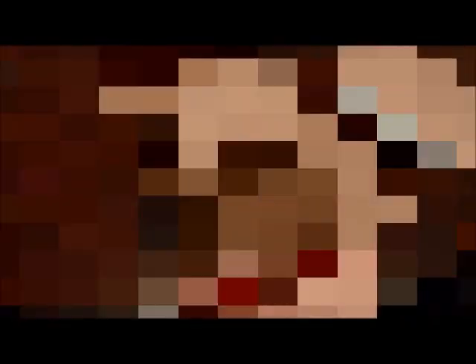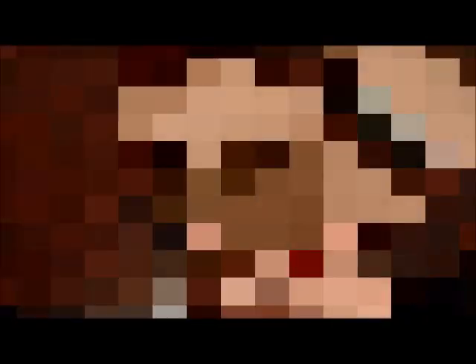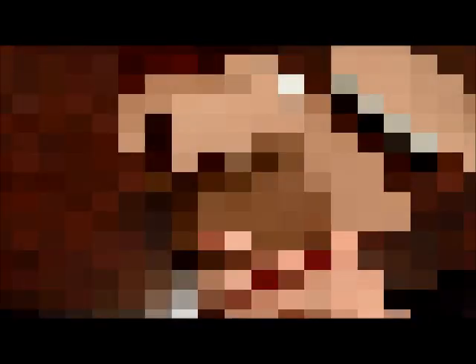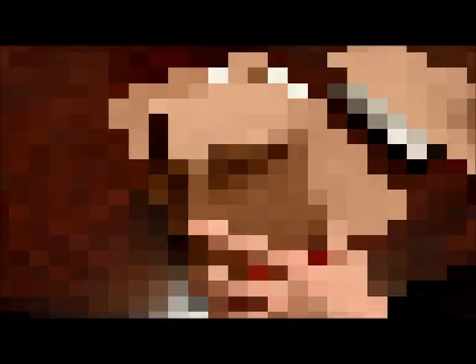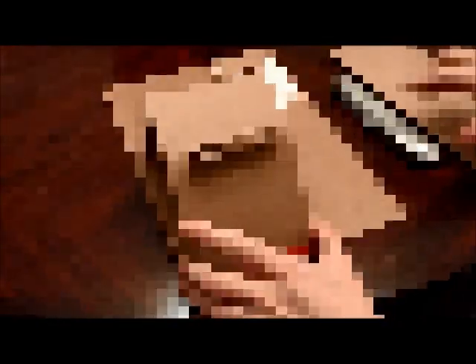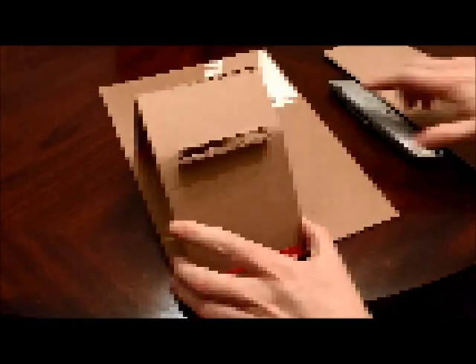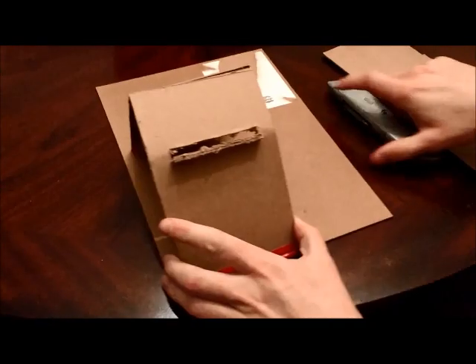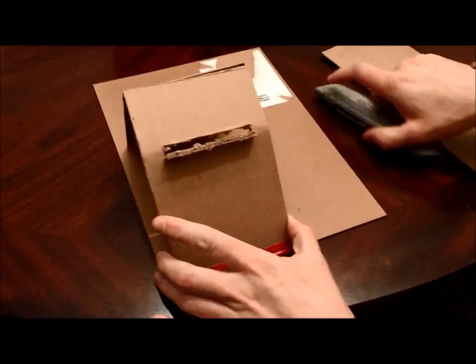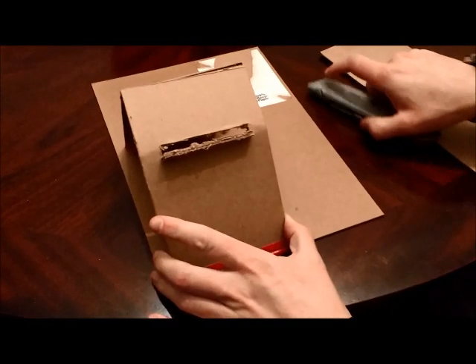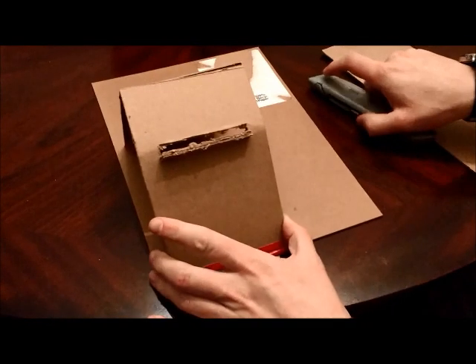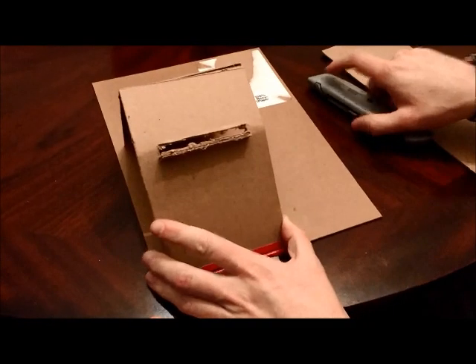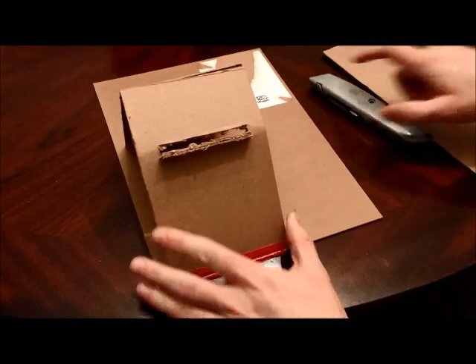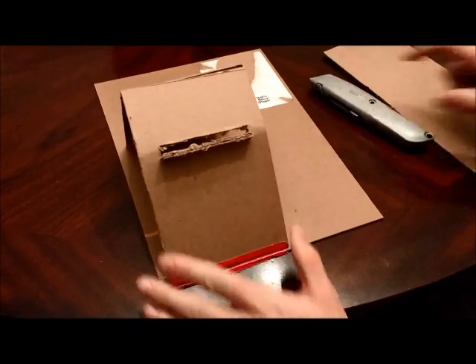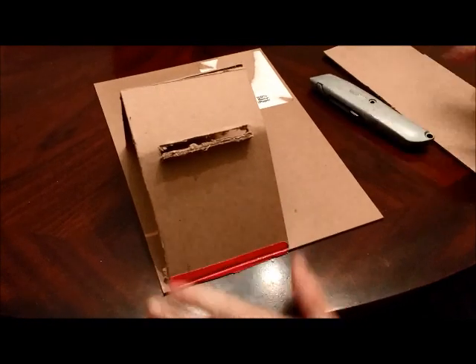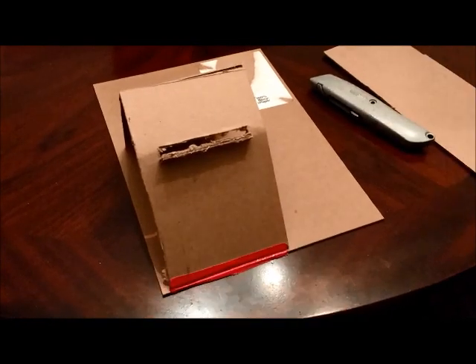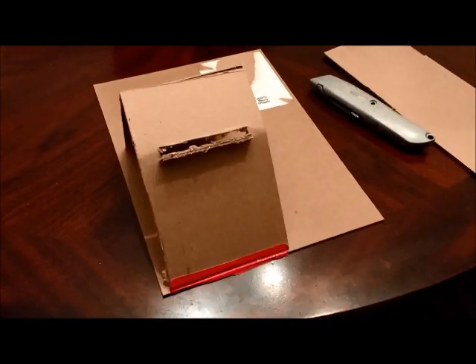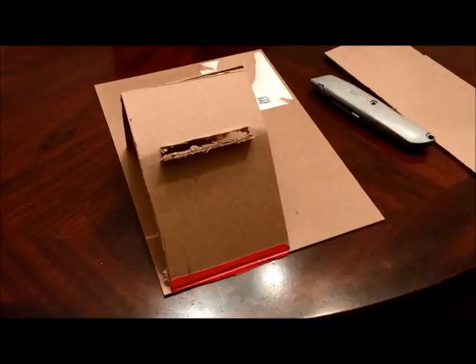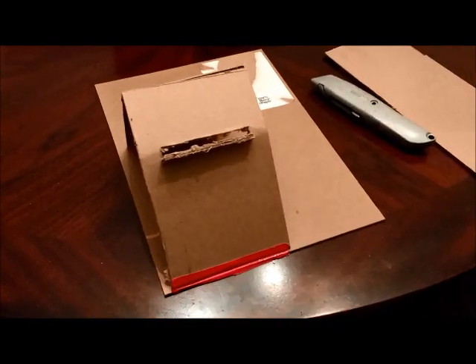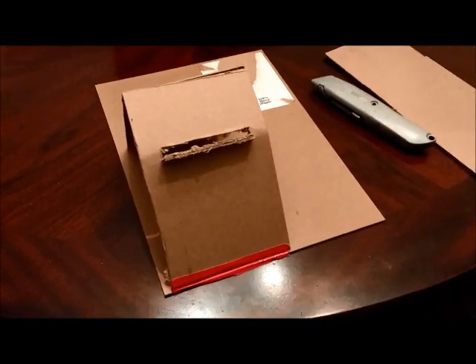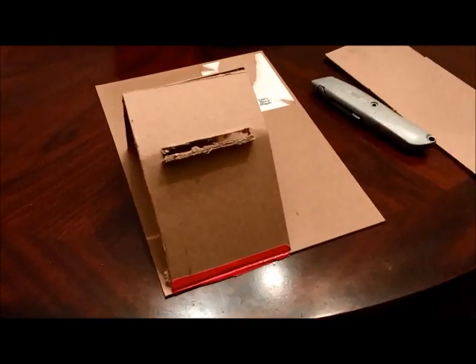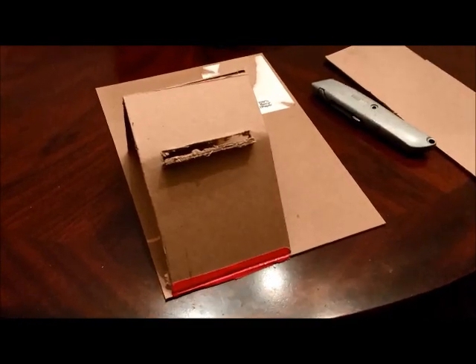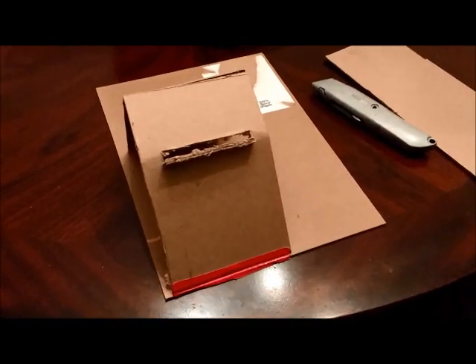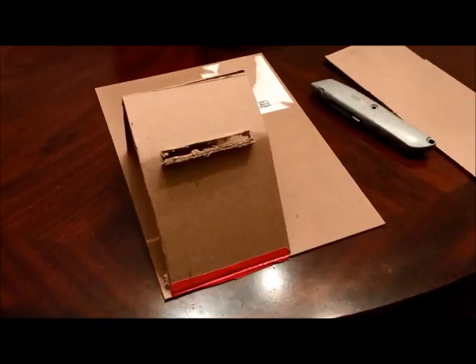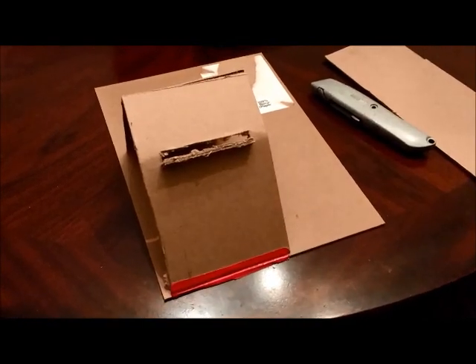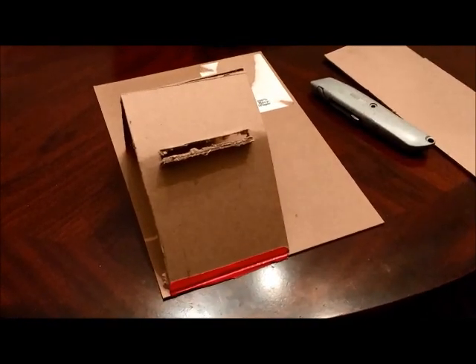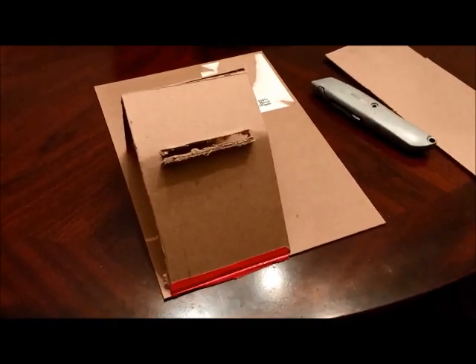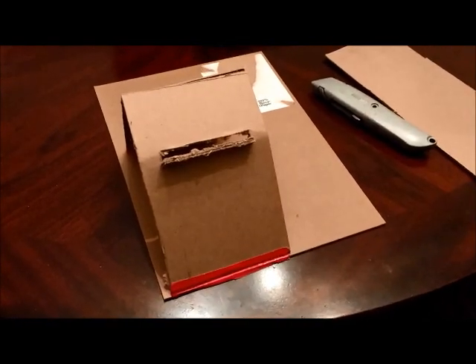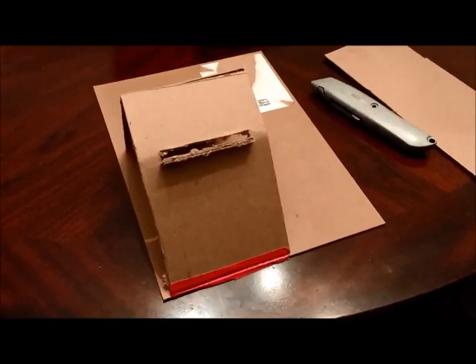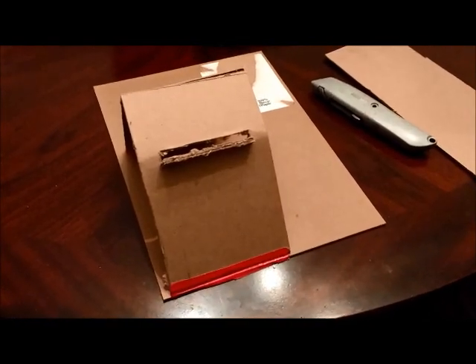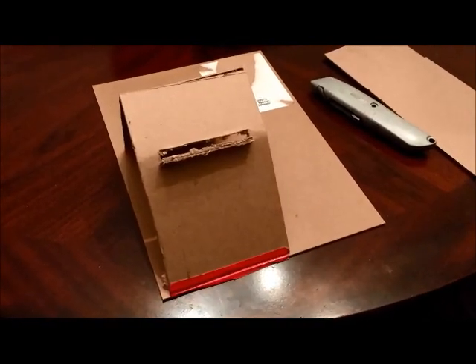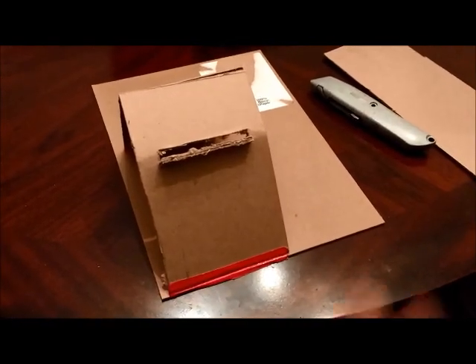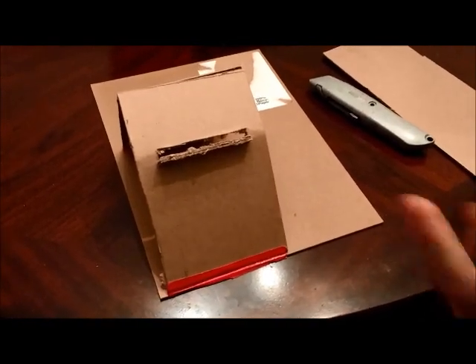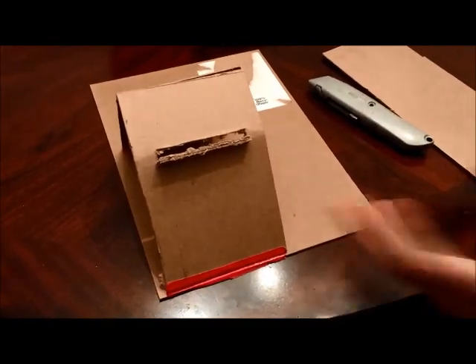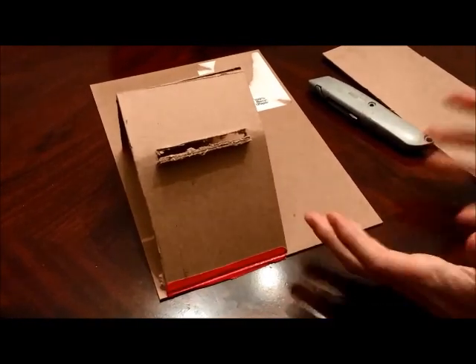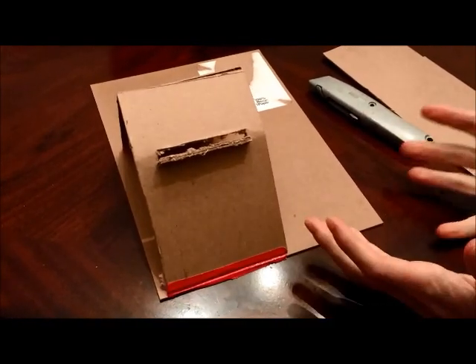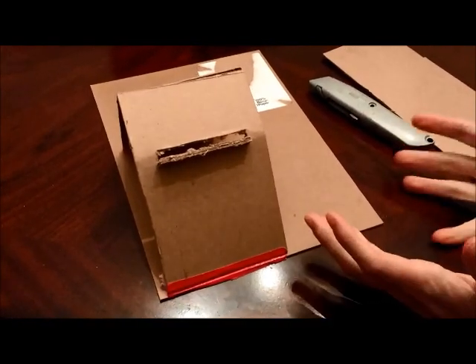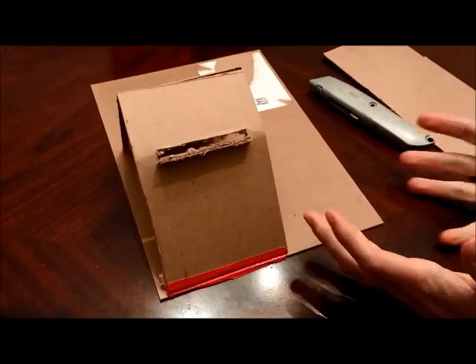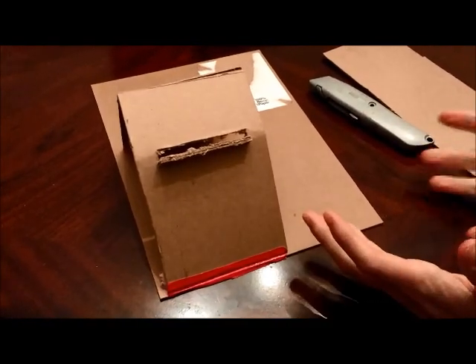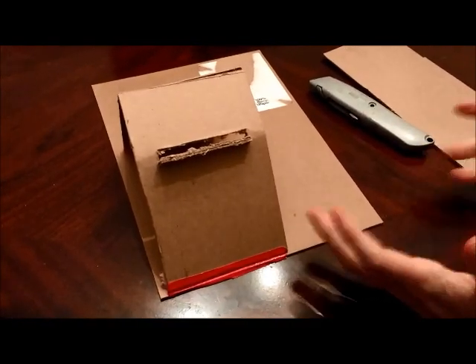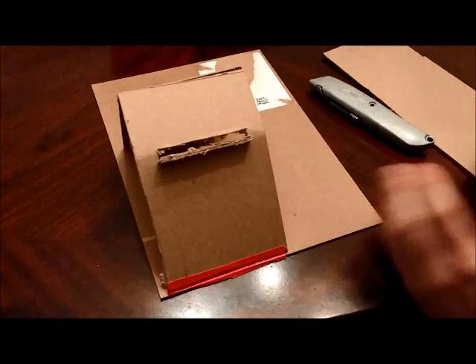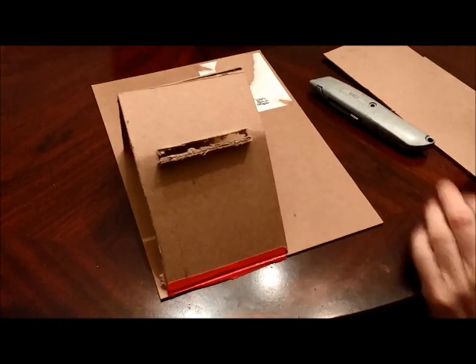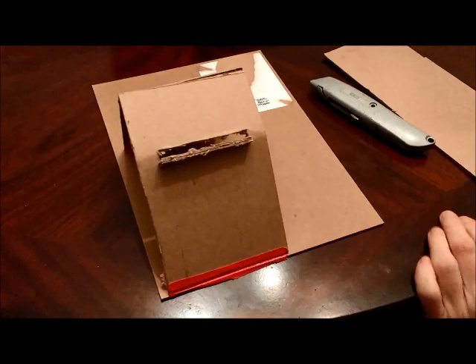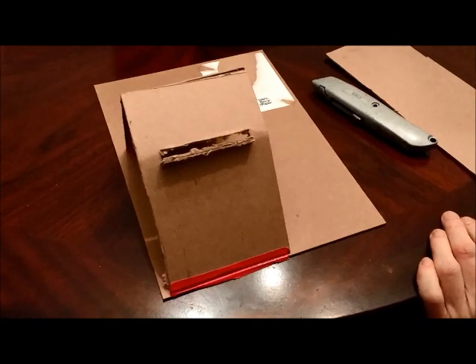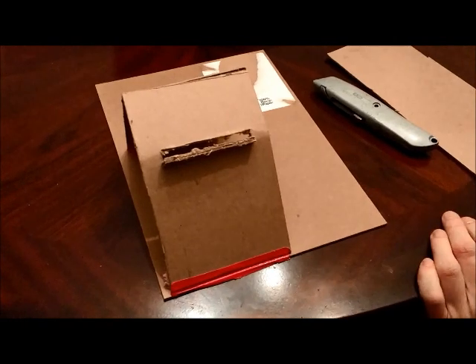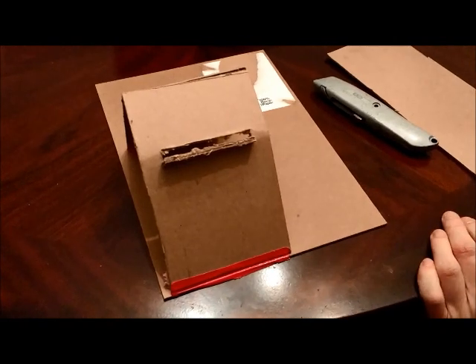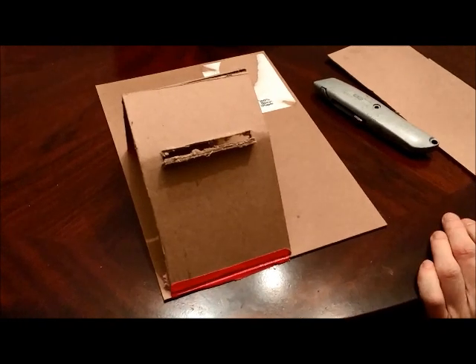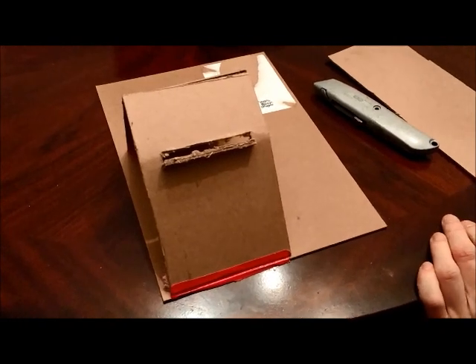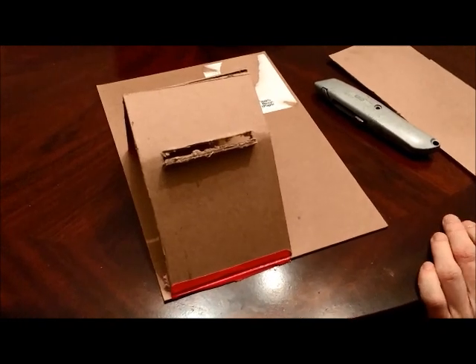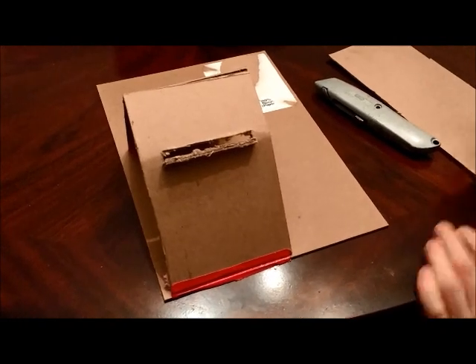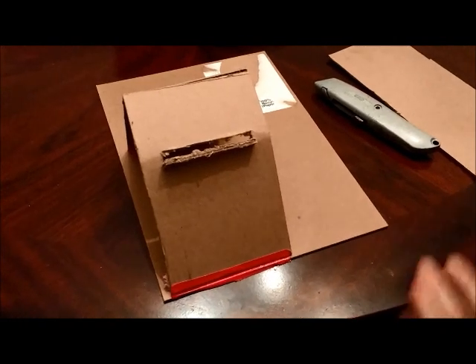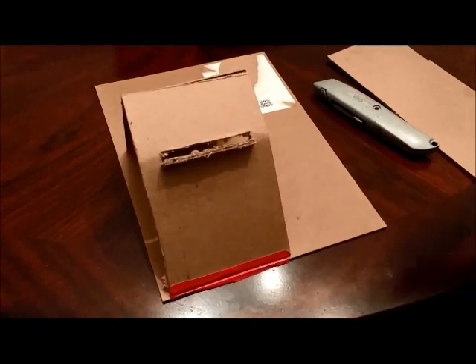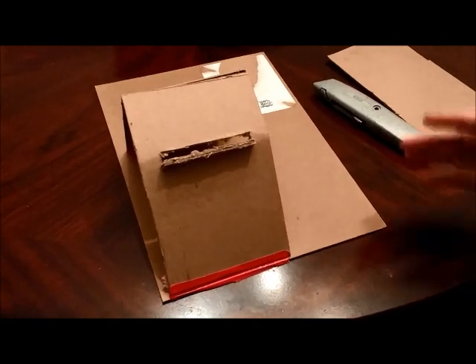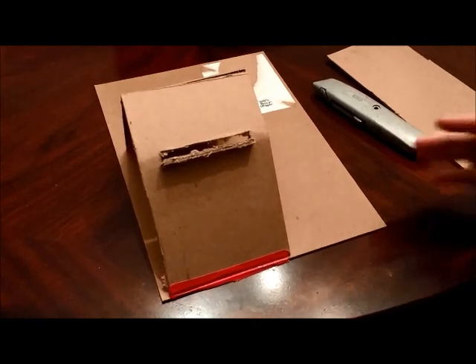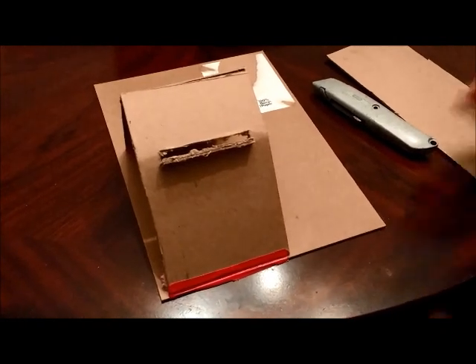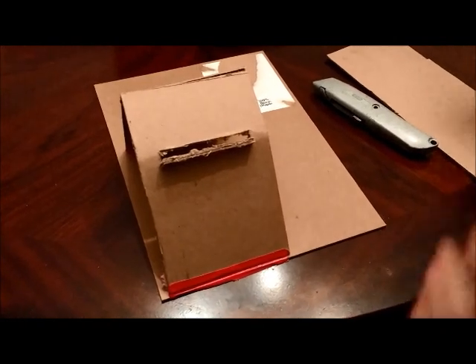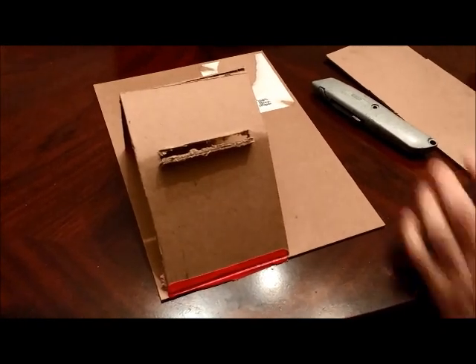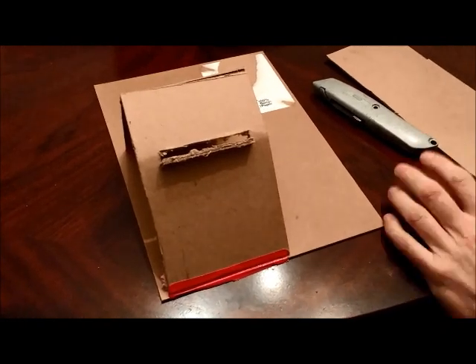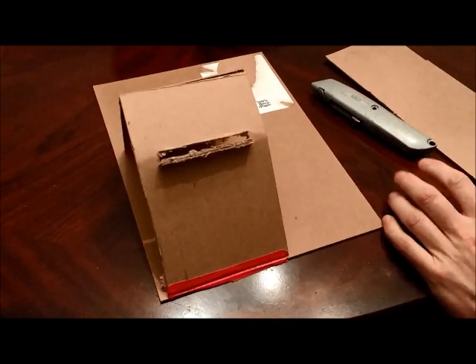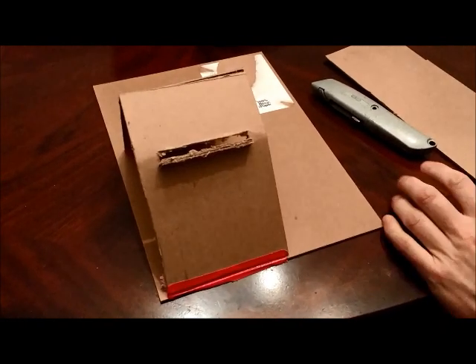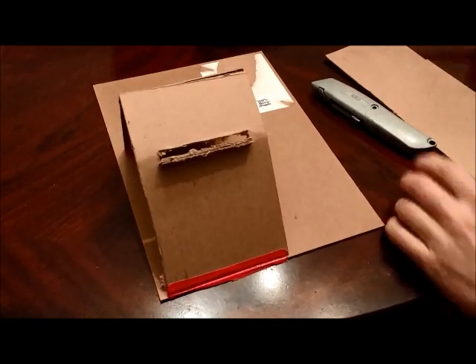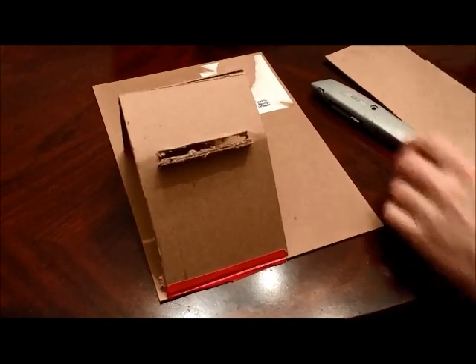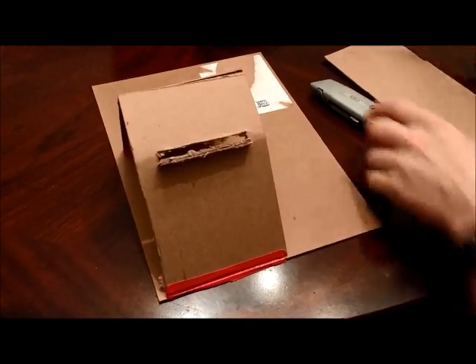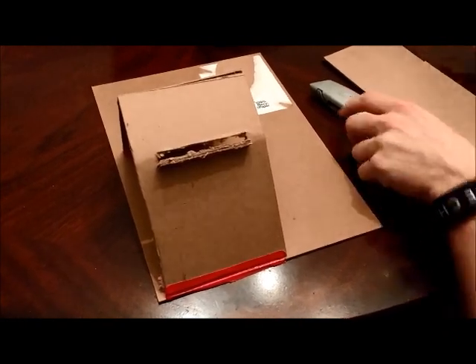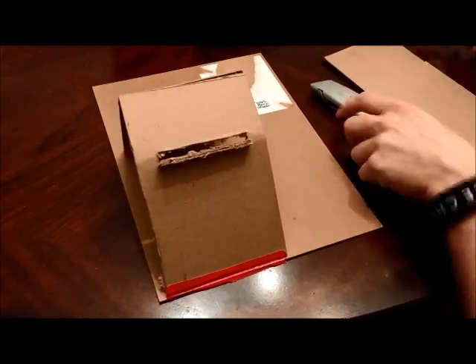What's up YouTube? Sublime Gamer here. I thought I'd just show you a little video about how to make a rig for filming your 3DS without the use of a capture card.